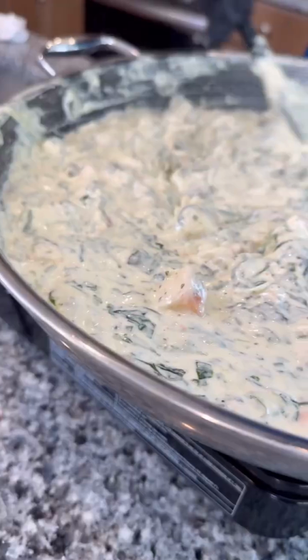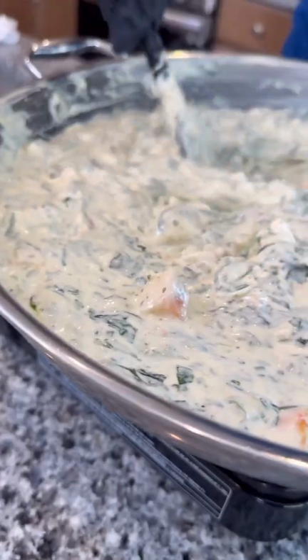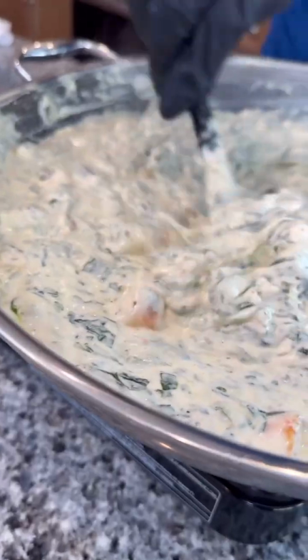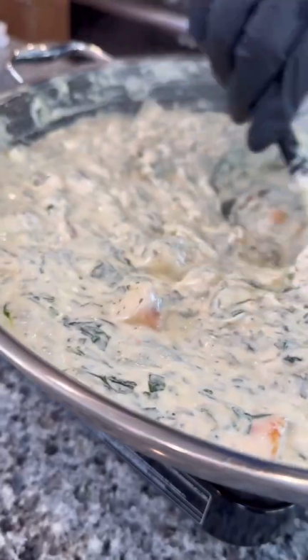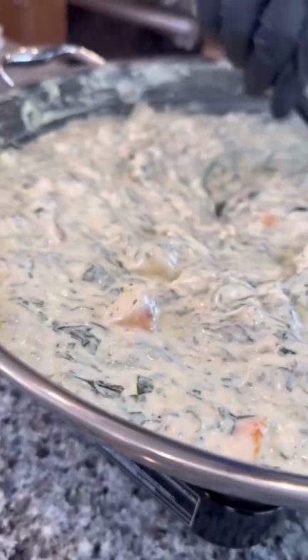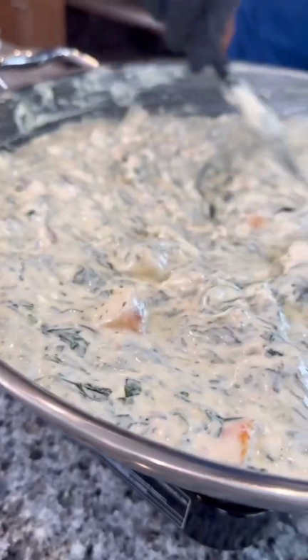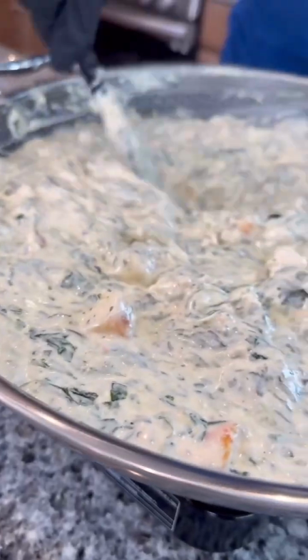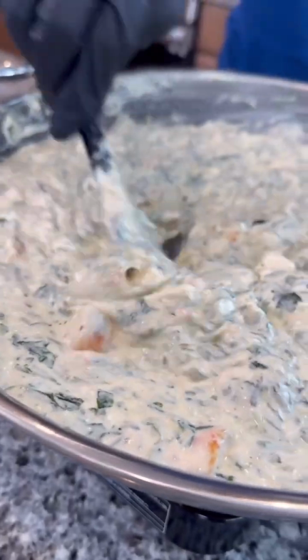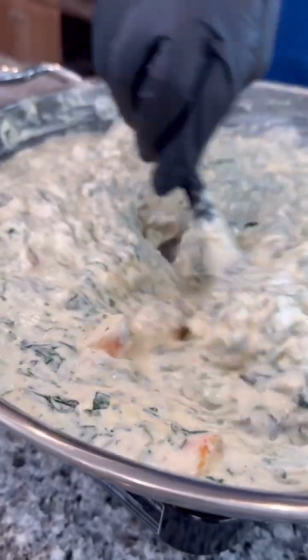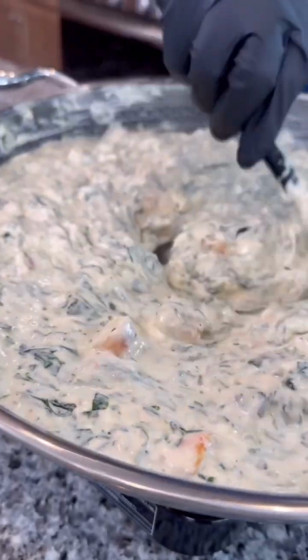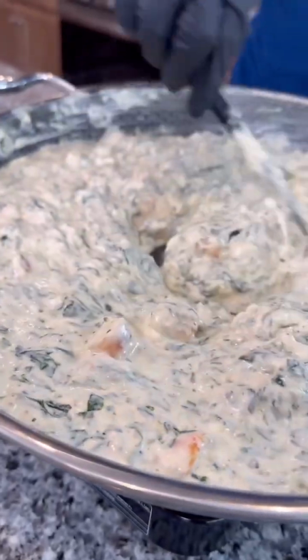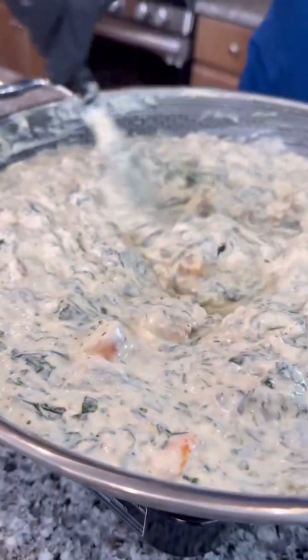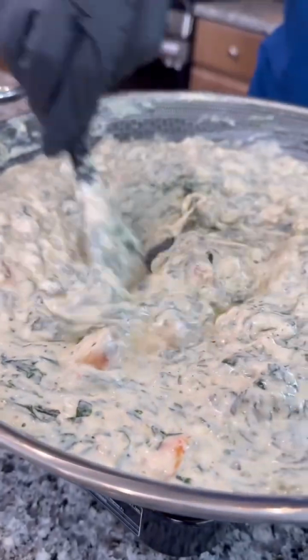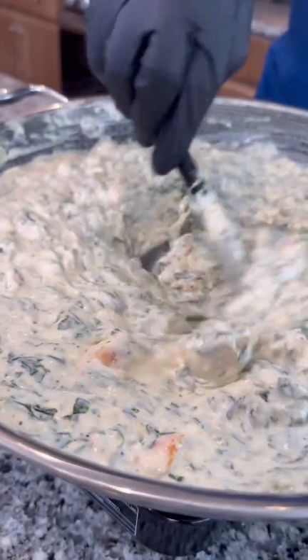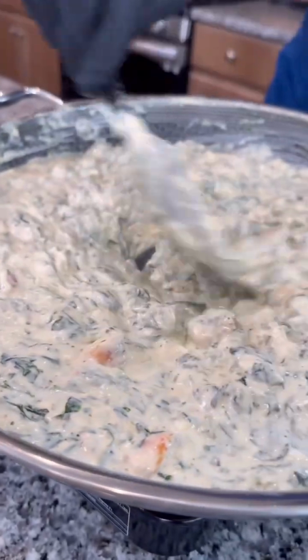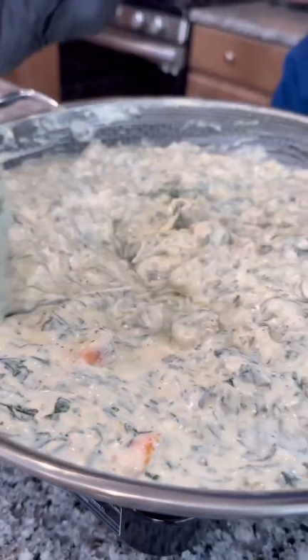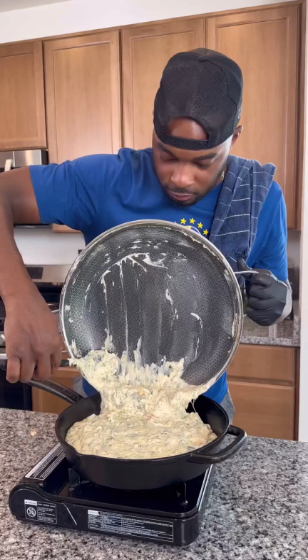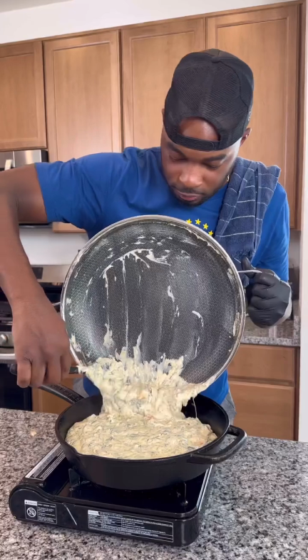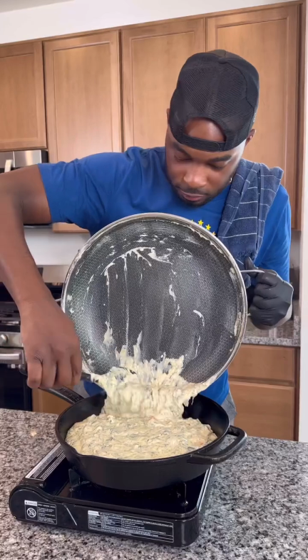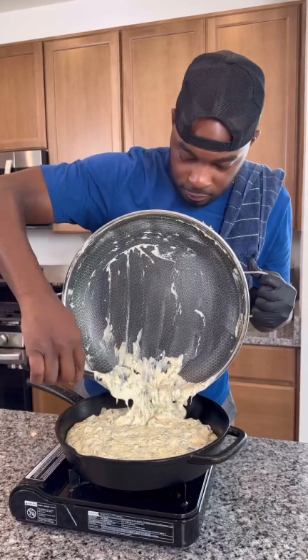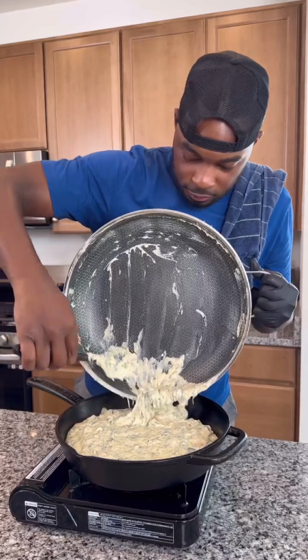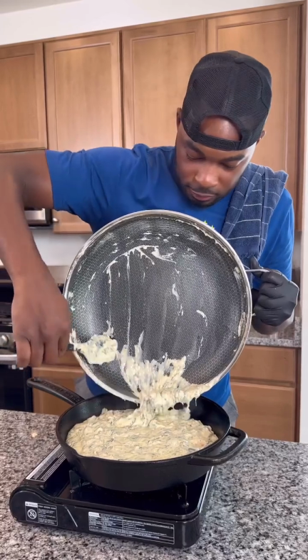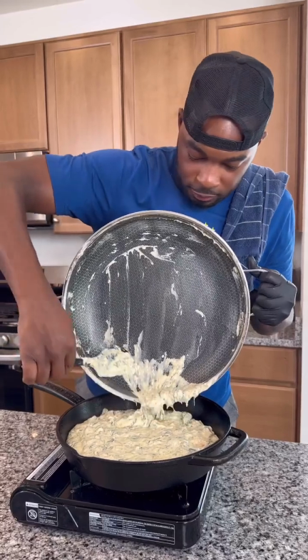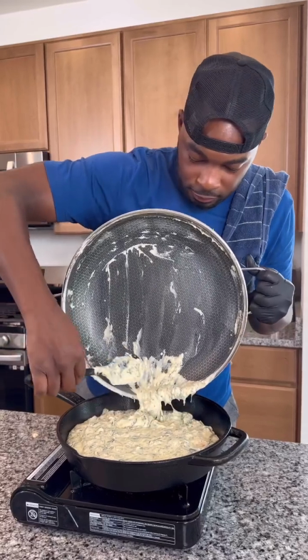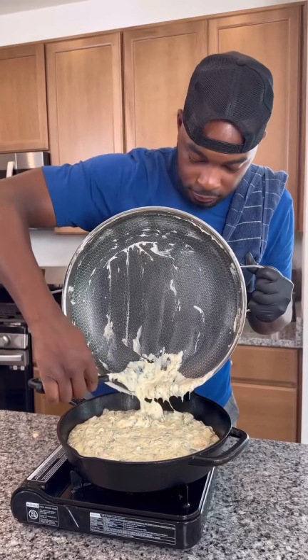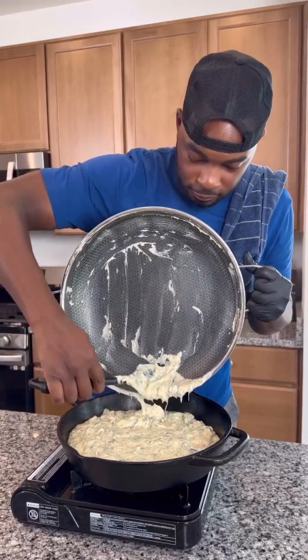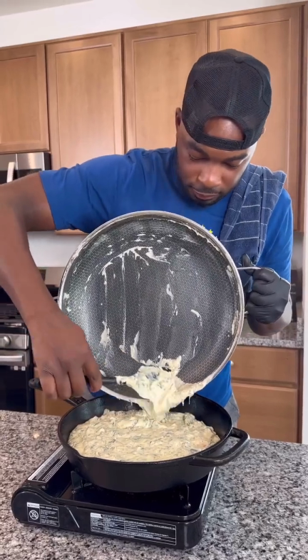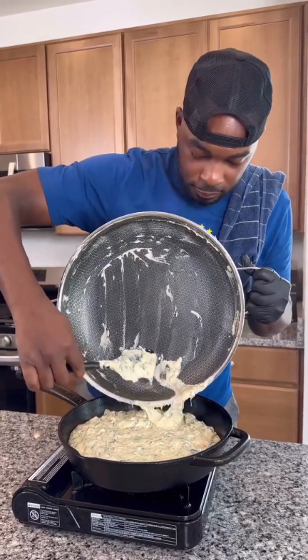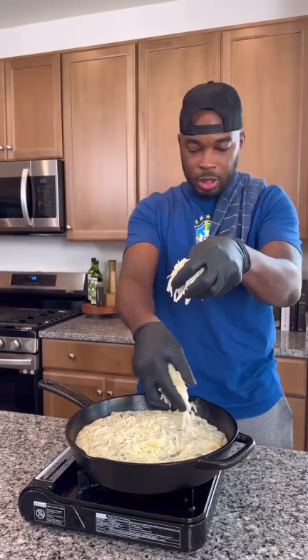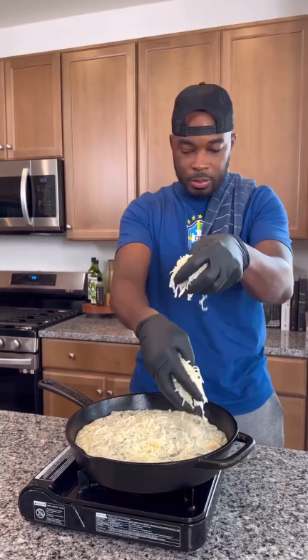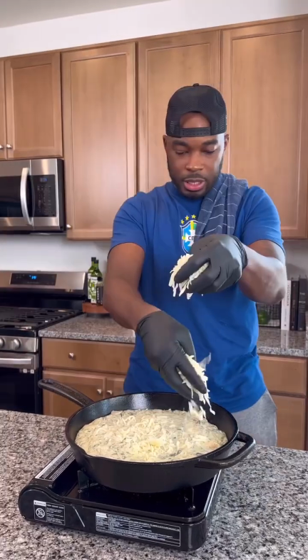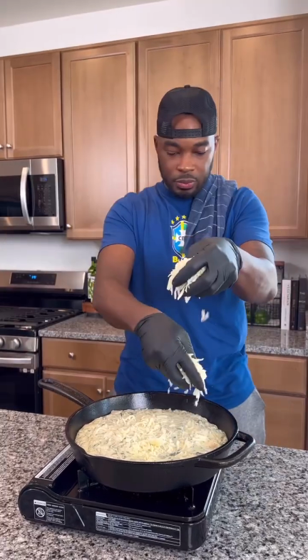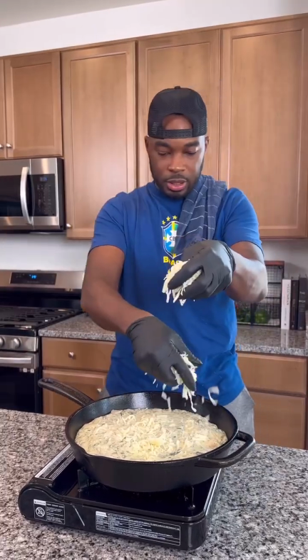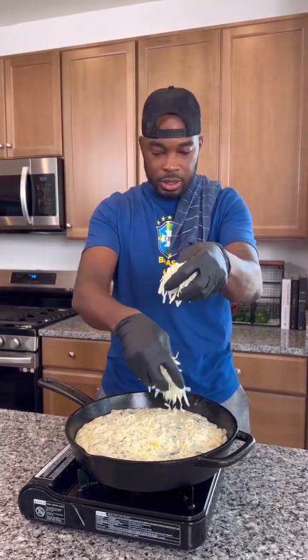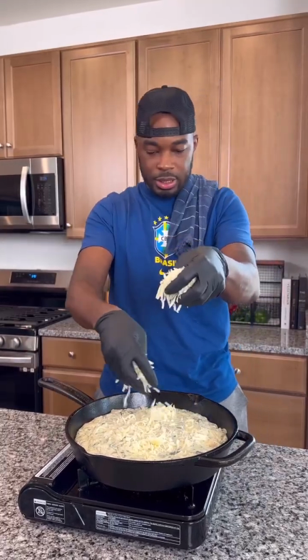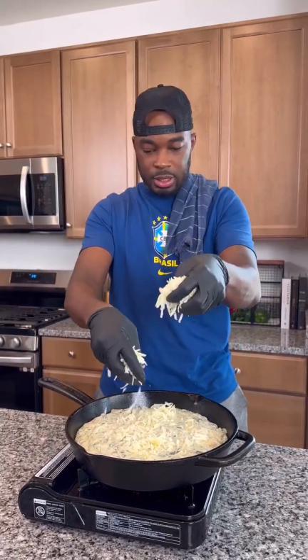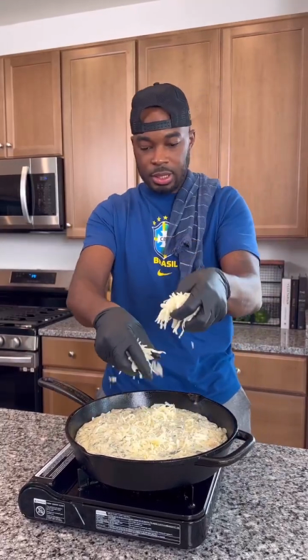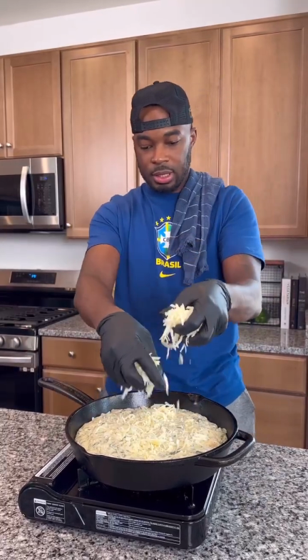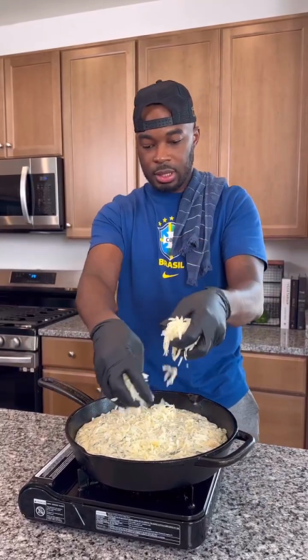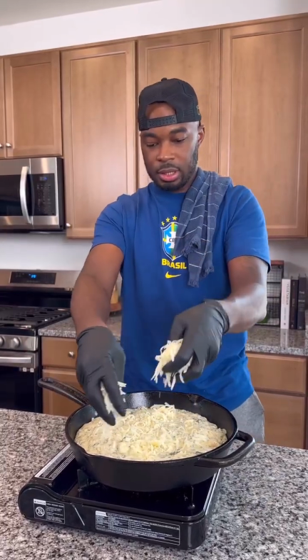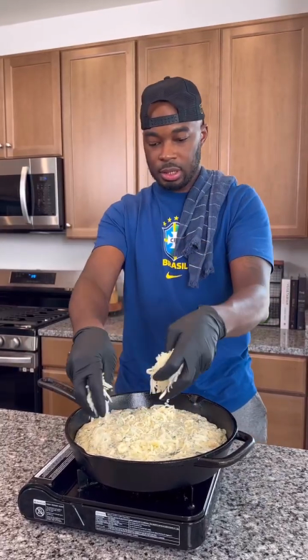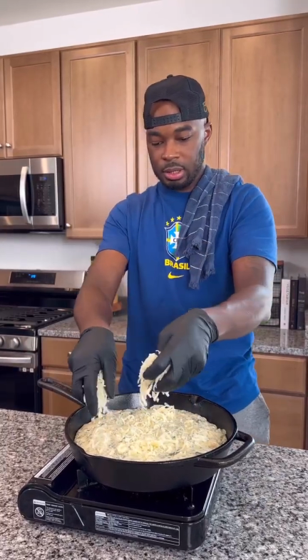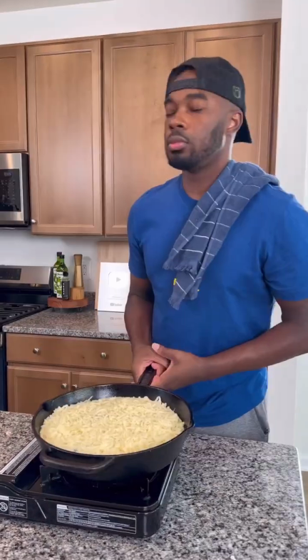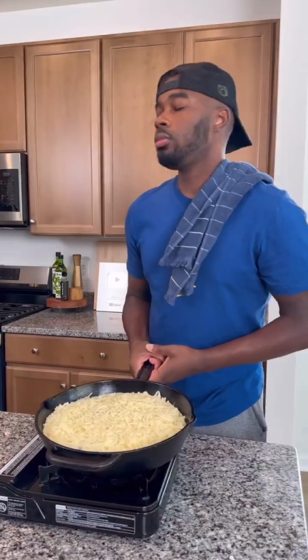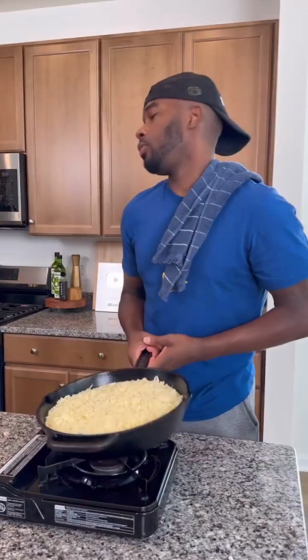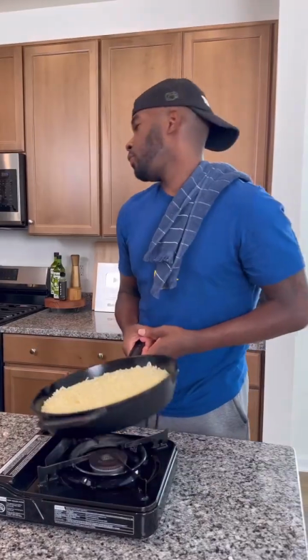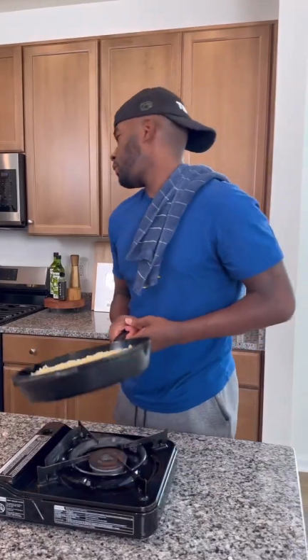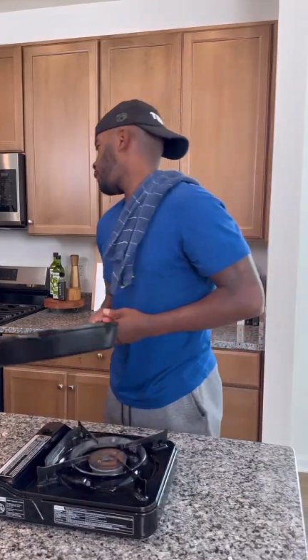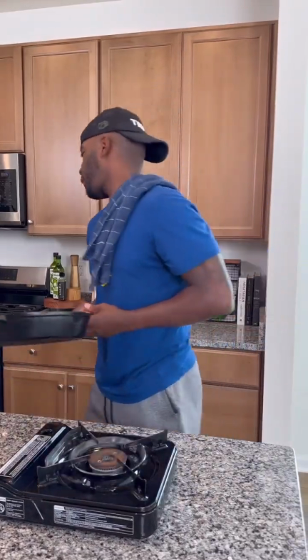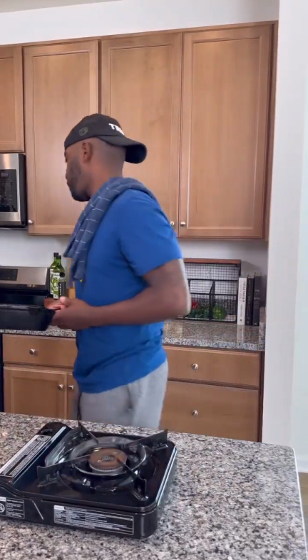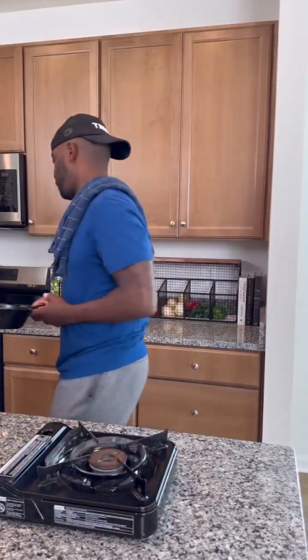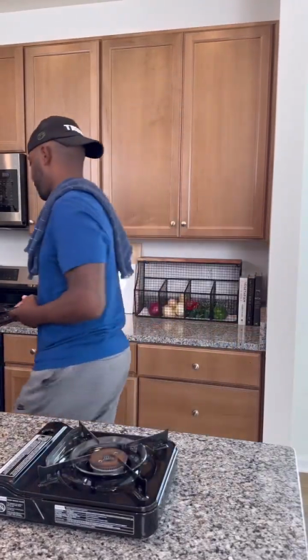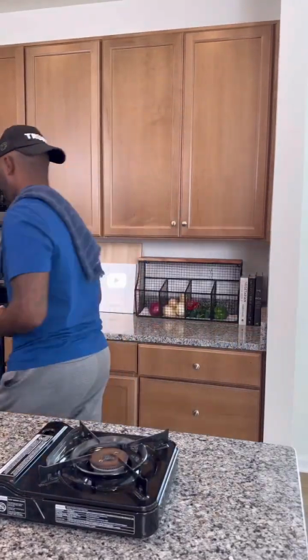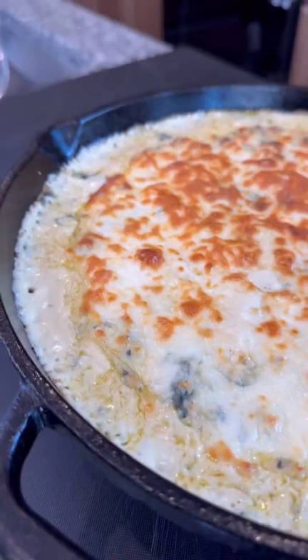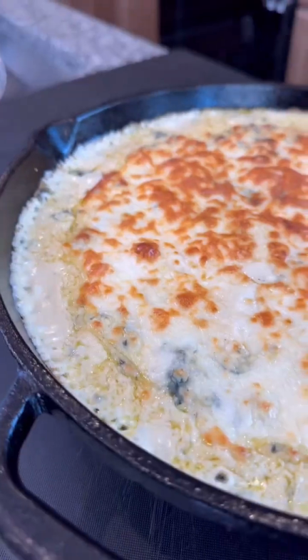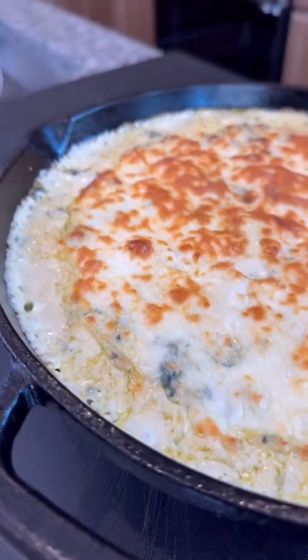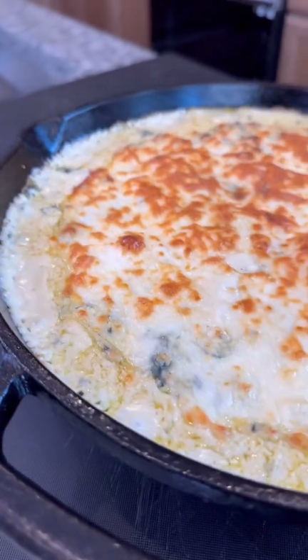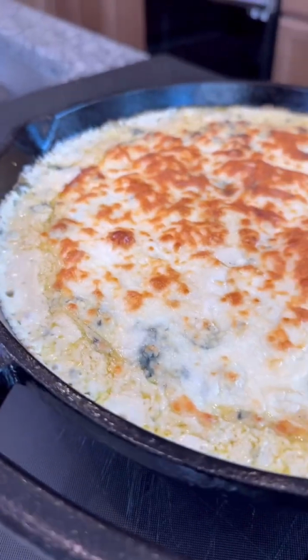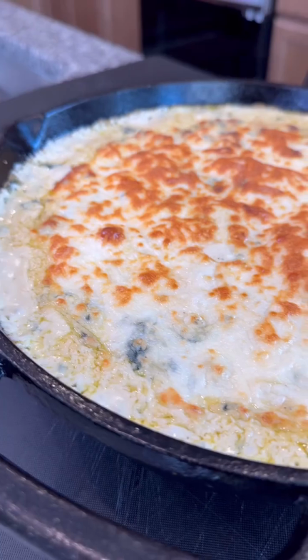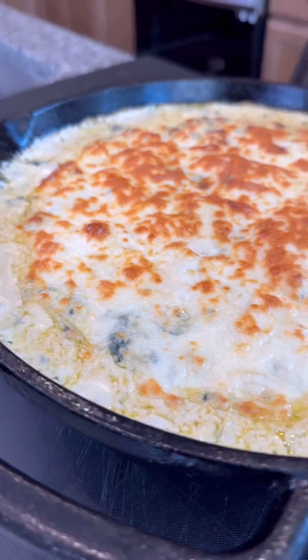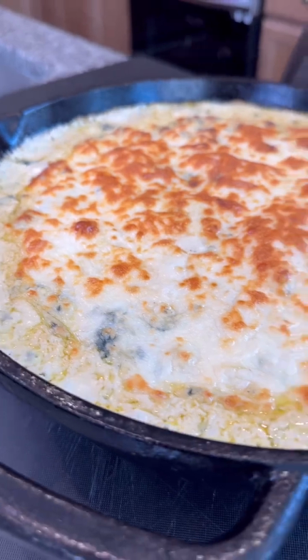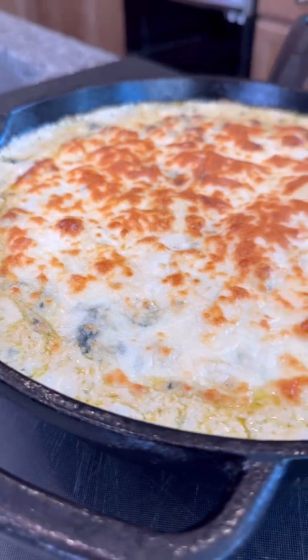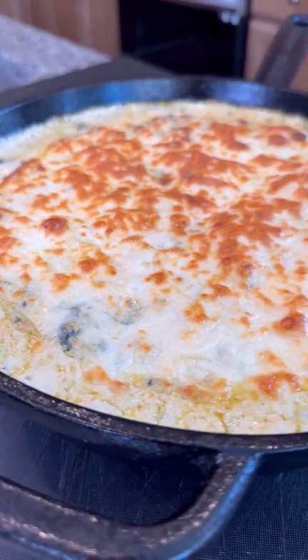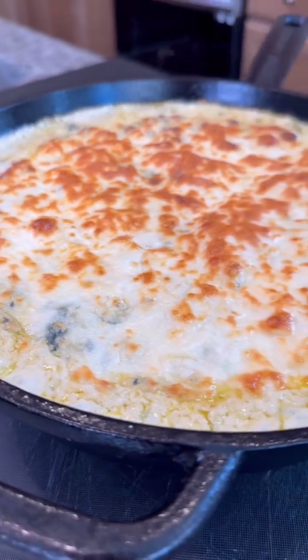You could probably eat it just like this without baking it, but I added it to a cast iron skillet, added some more cheese on top, and got it into the oven until it was nice and golden bubbly on top.